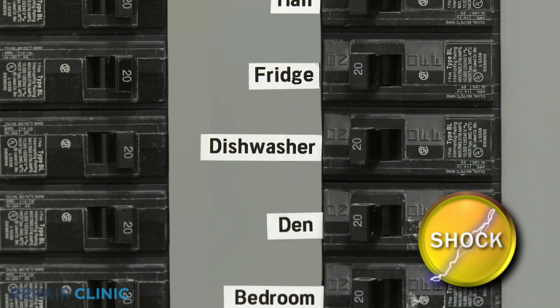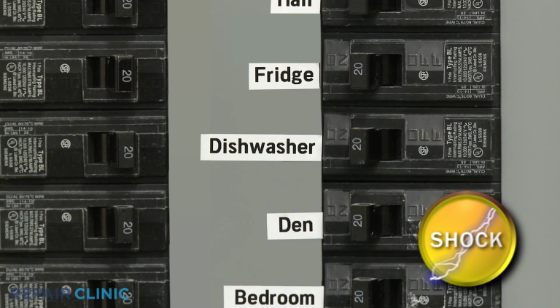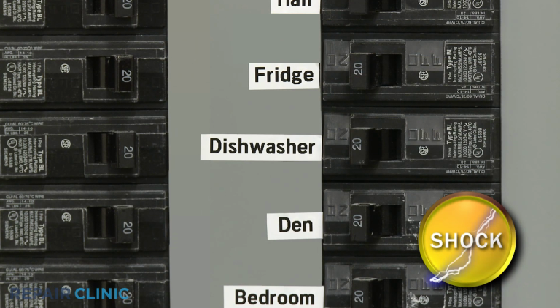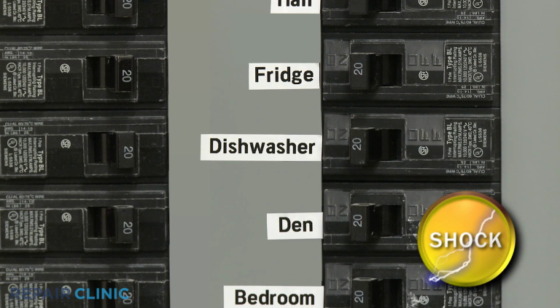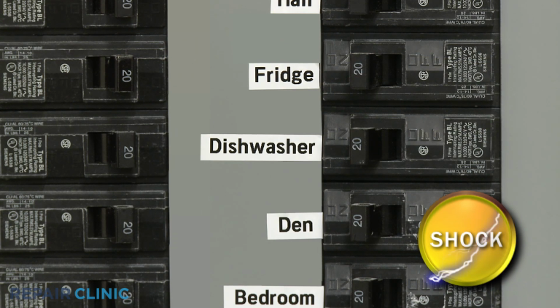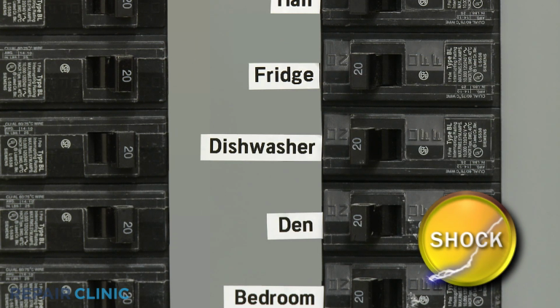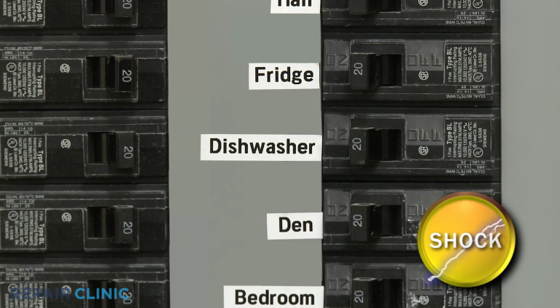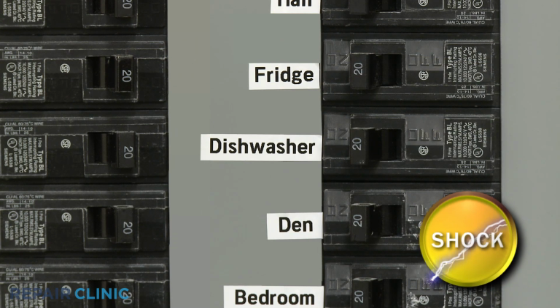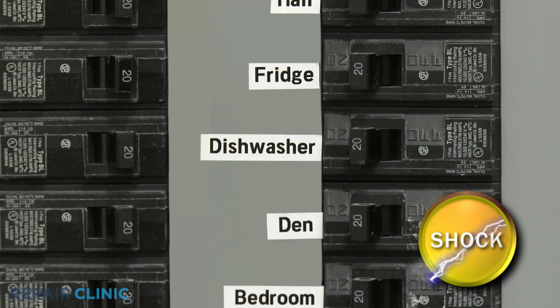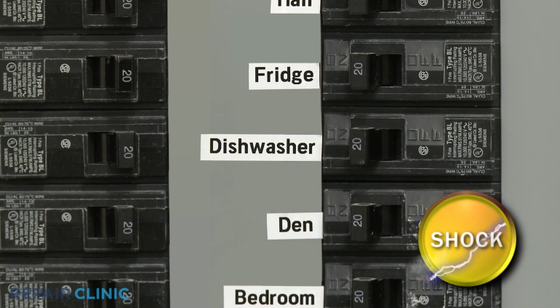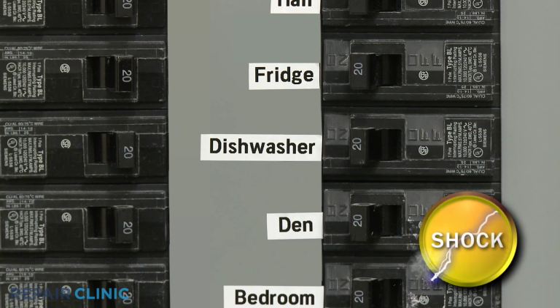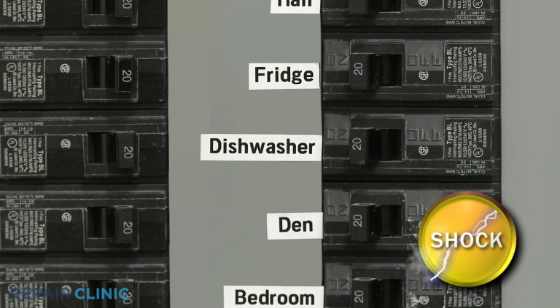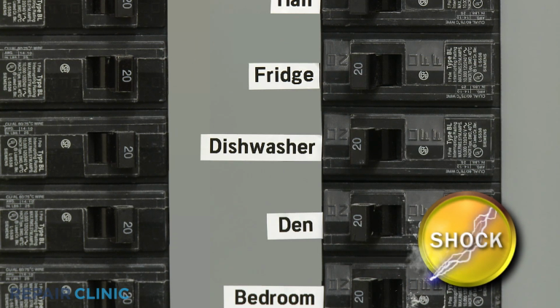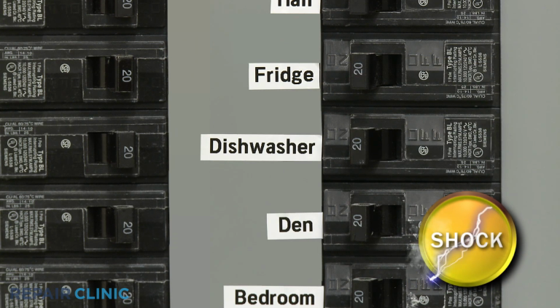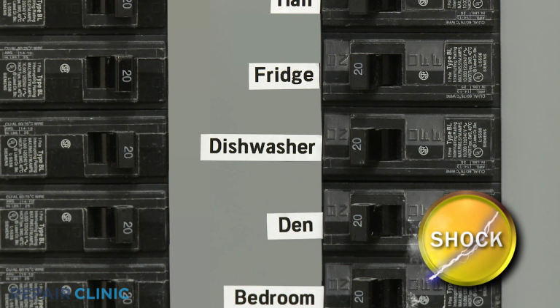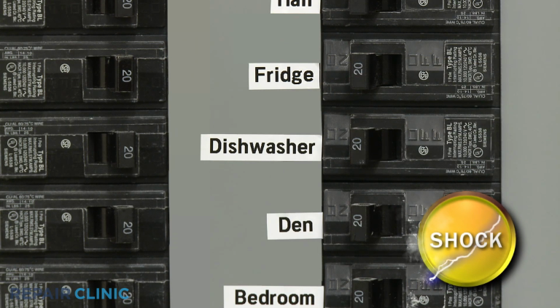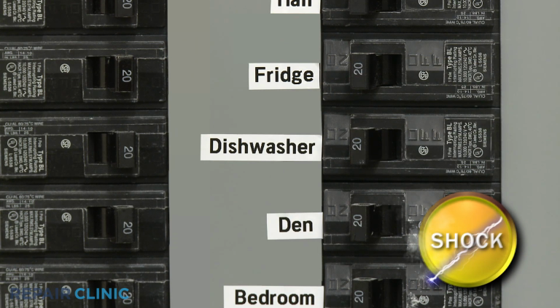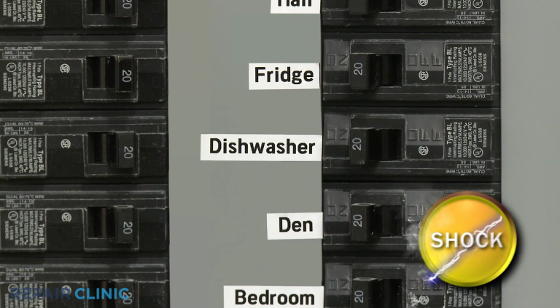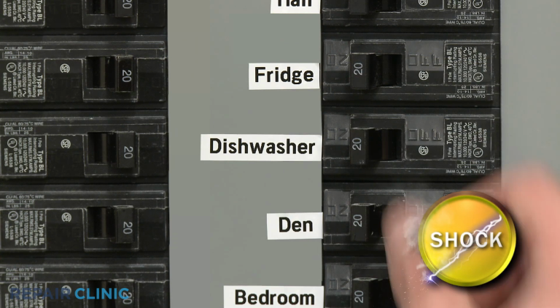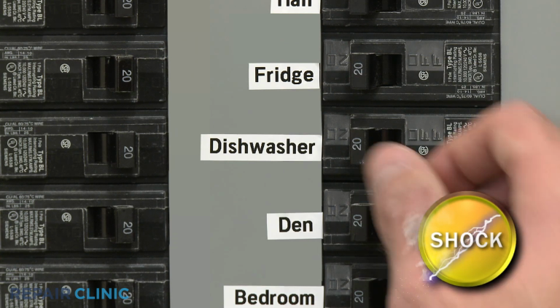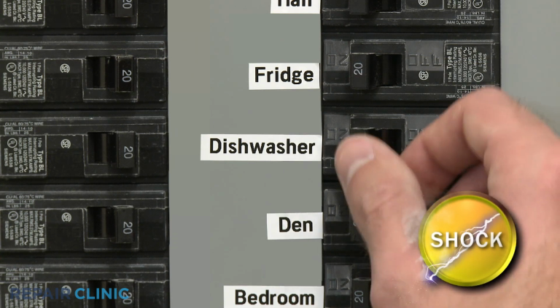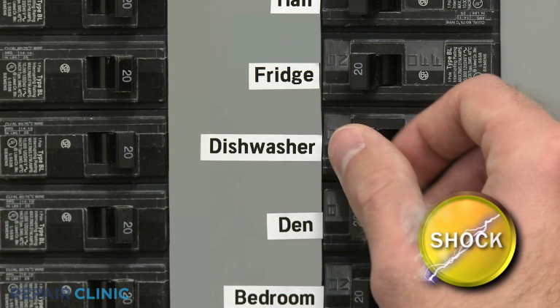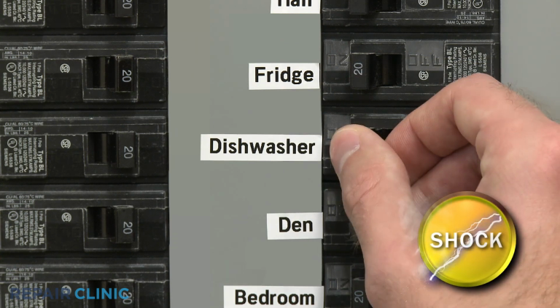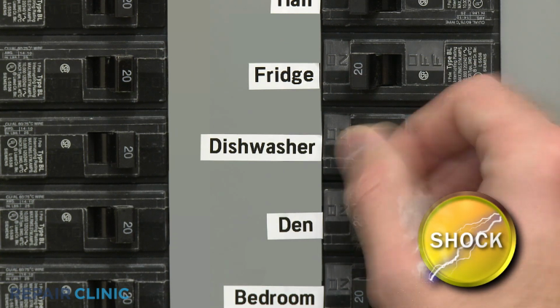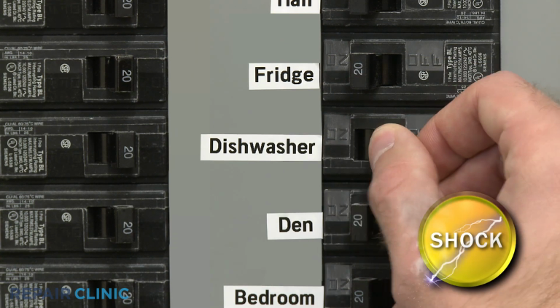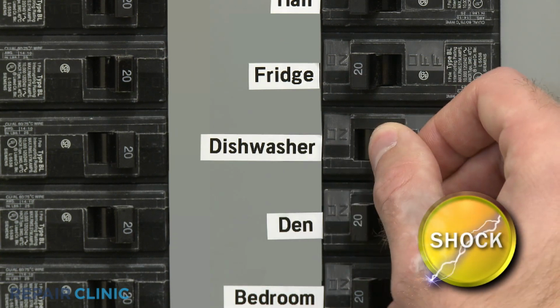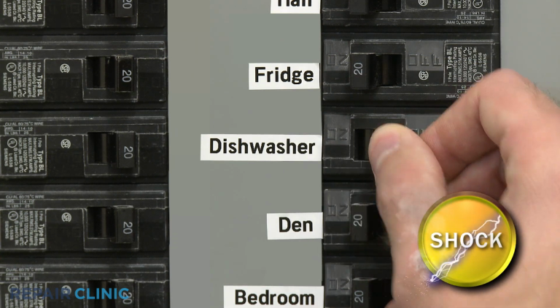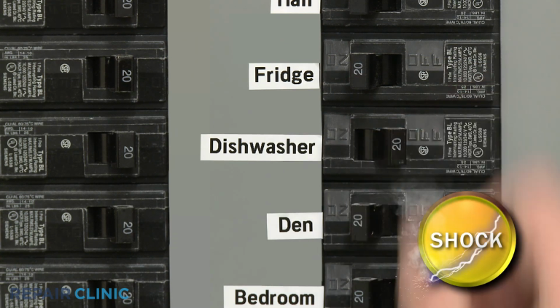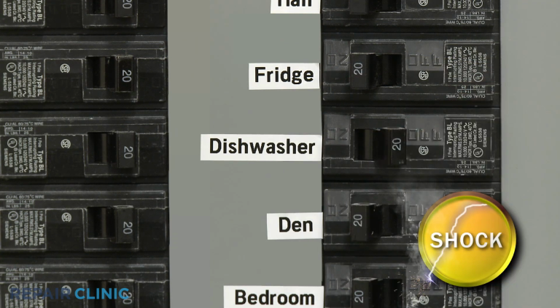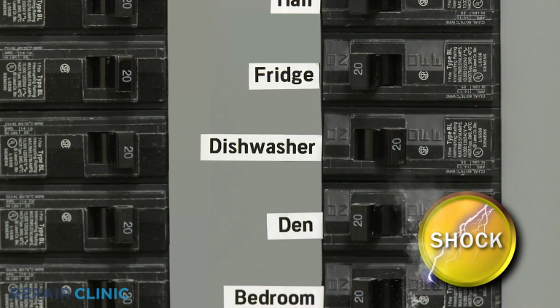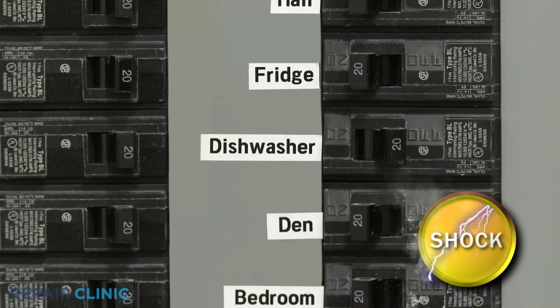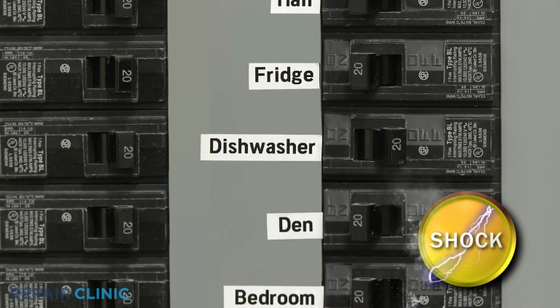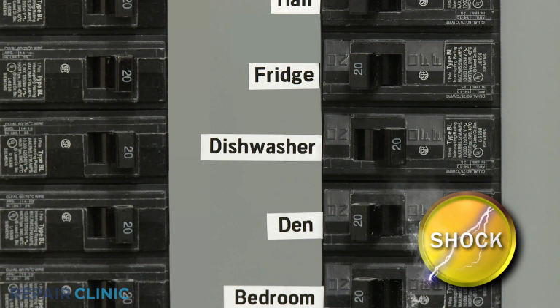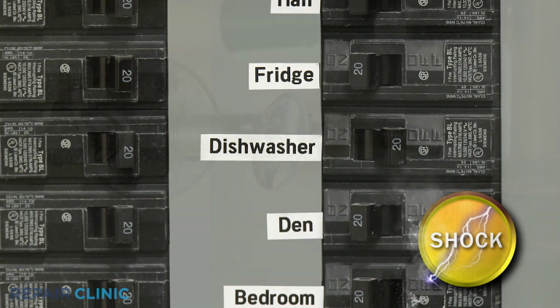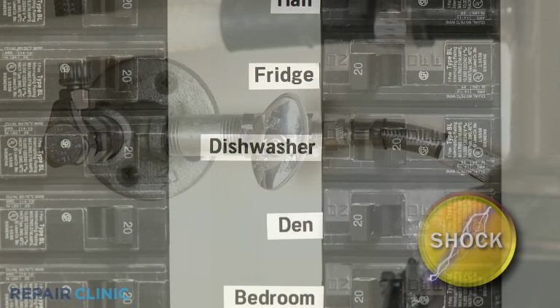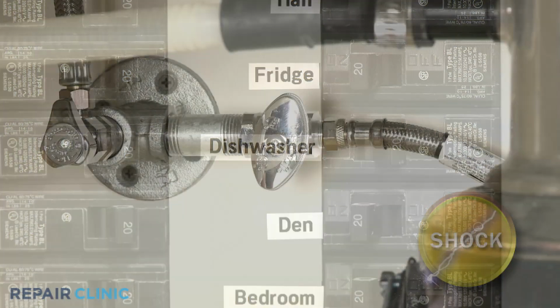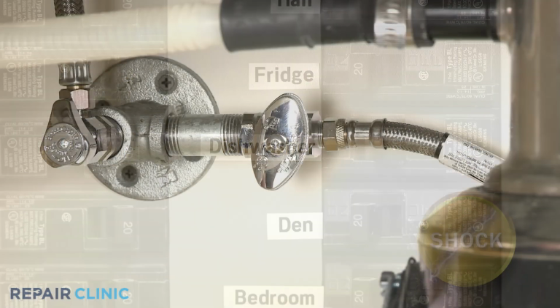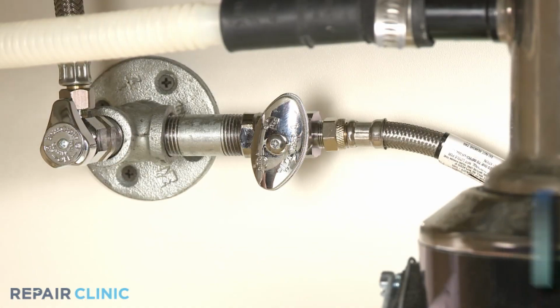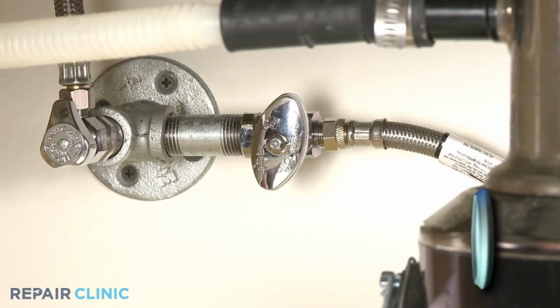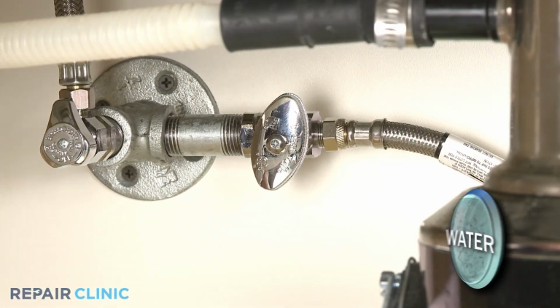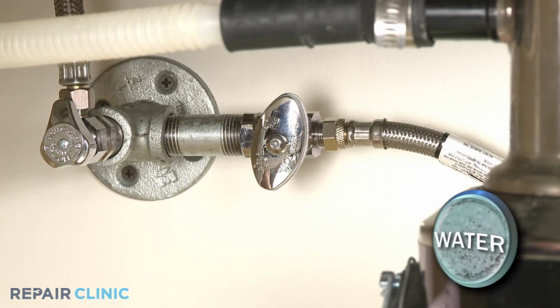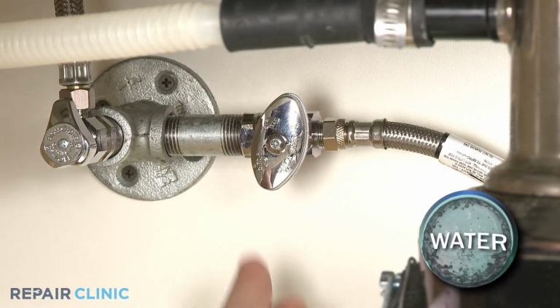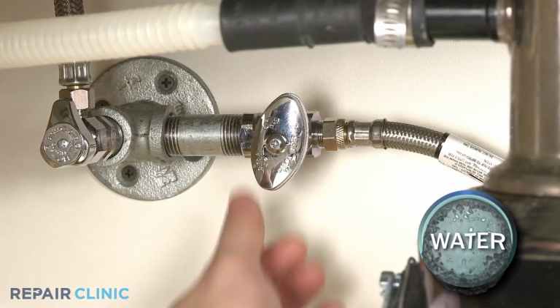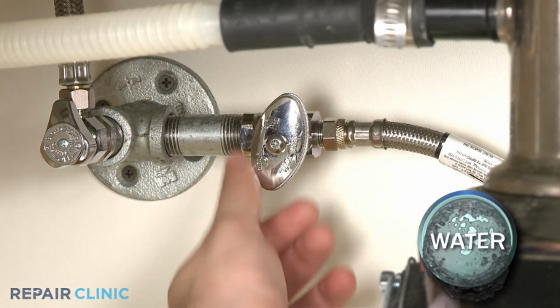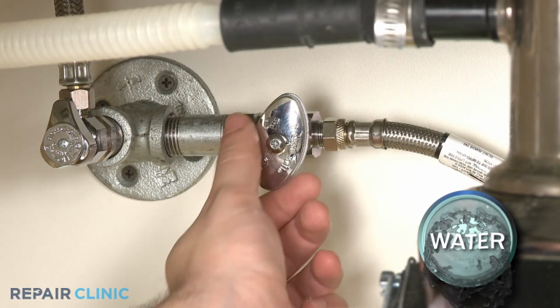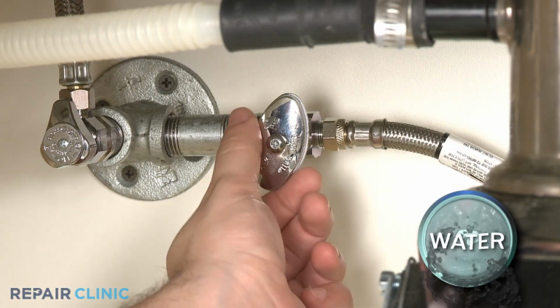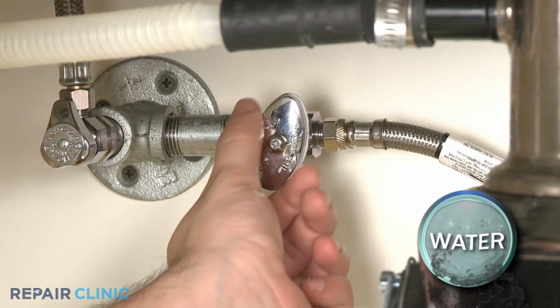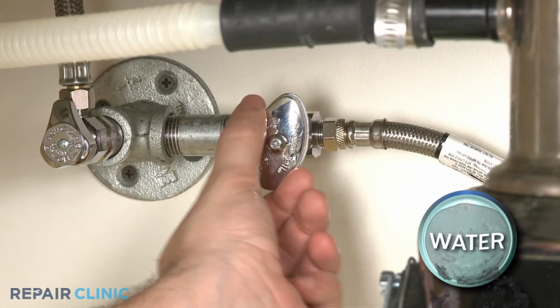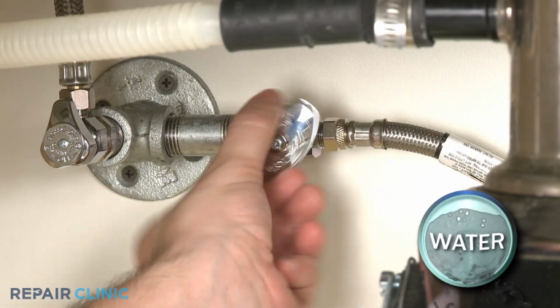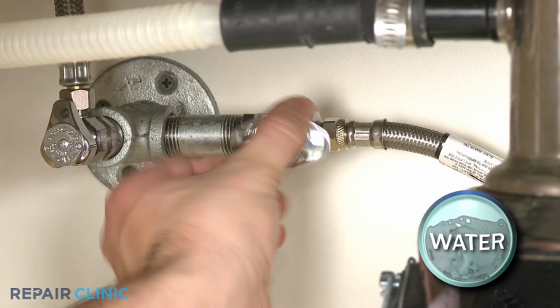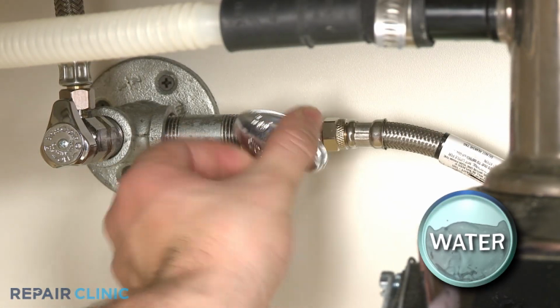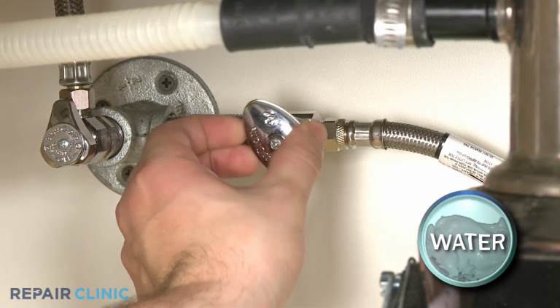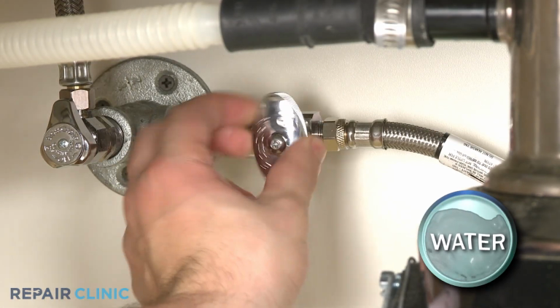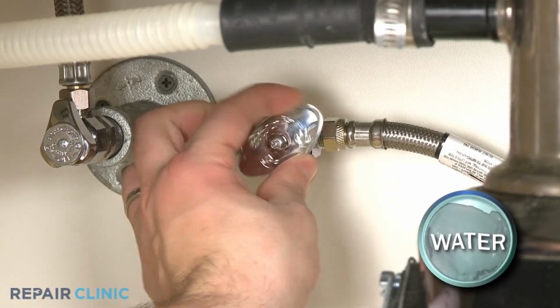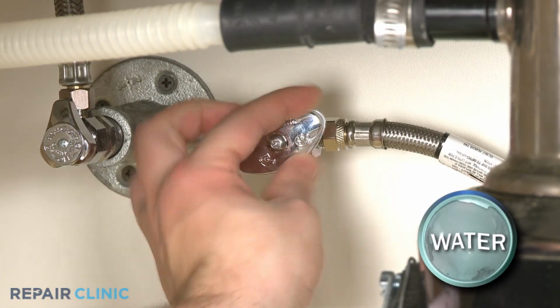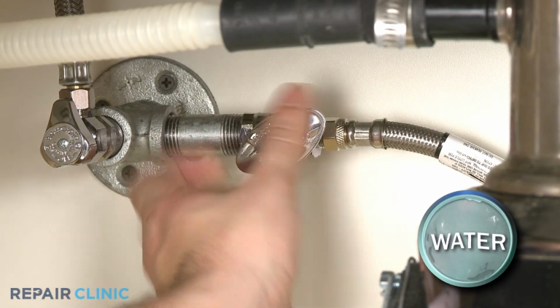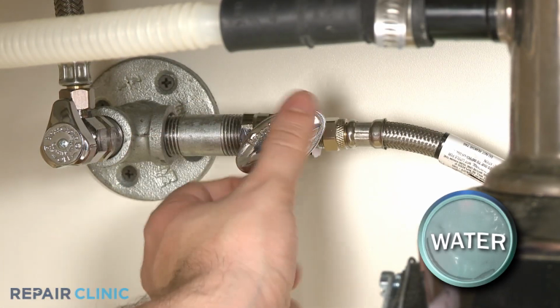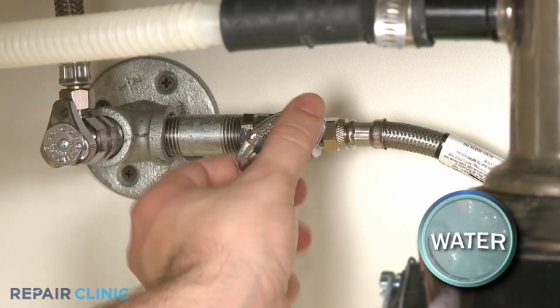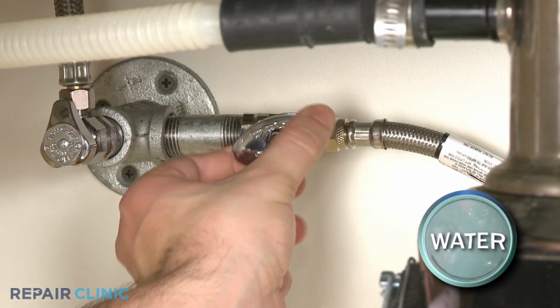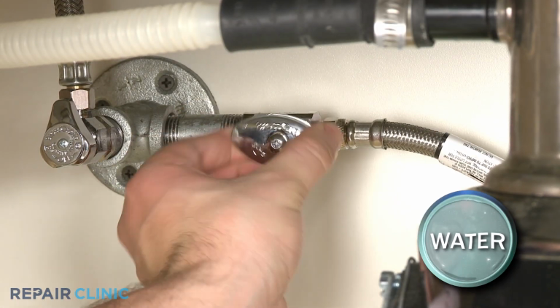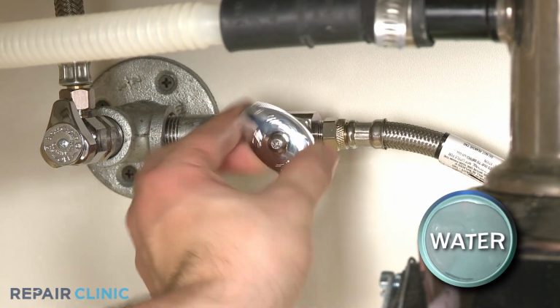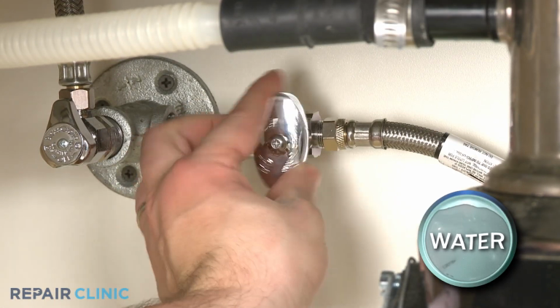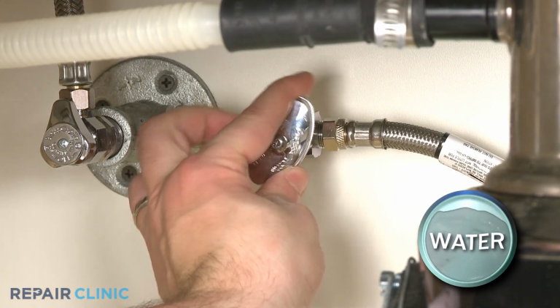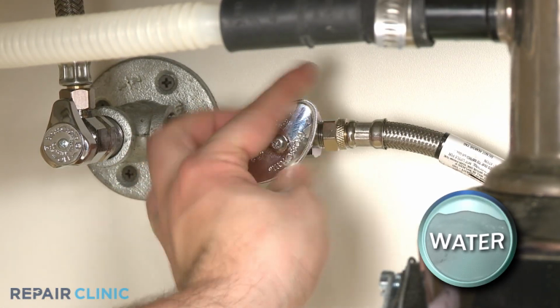Before you attempt this, be sure to turn off the power to the dishwasher and shut off the water supply valve.